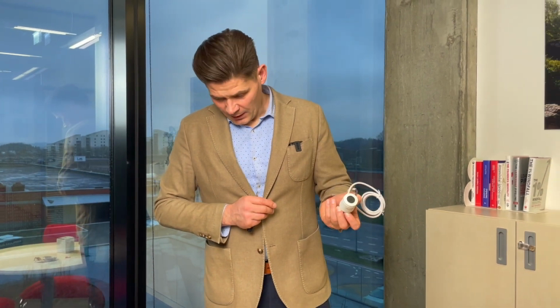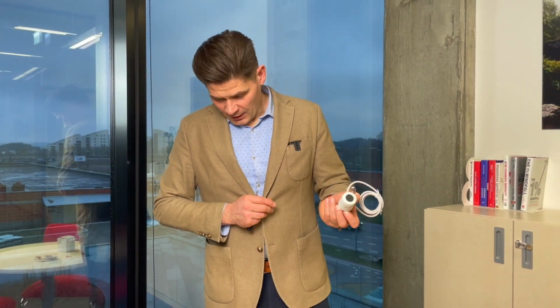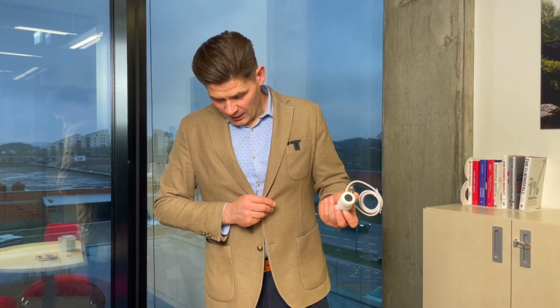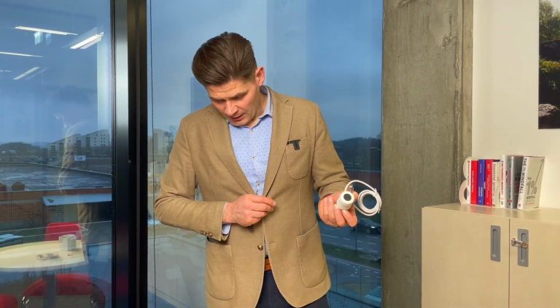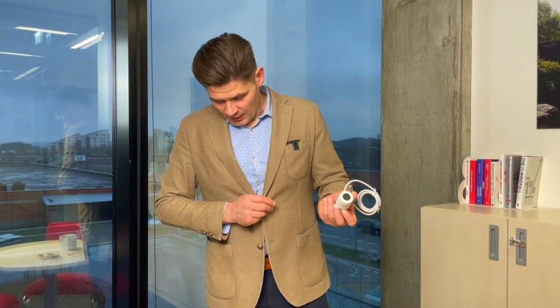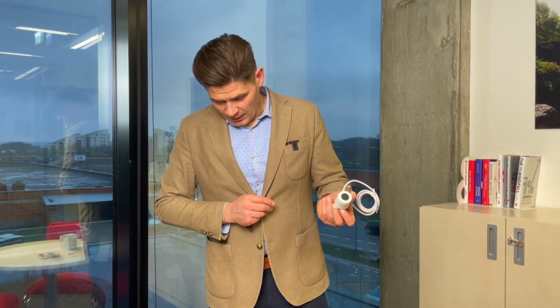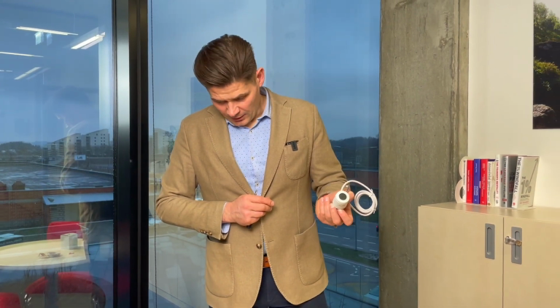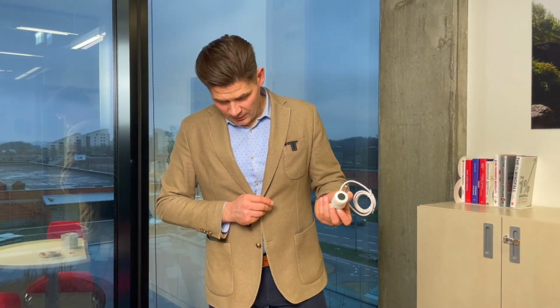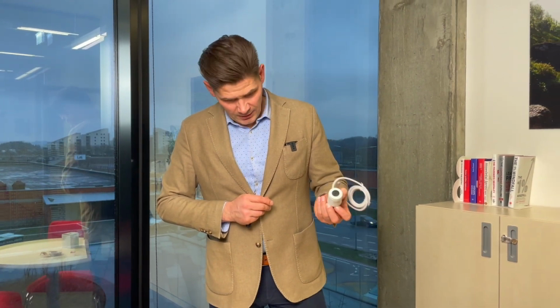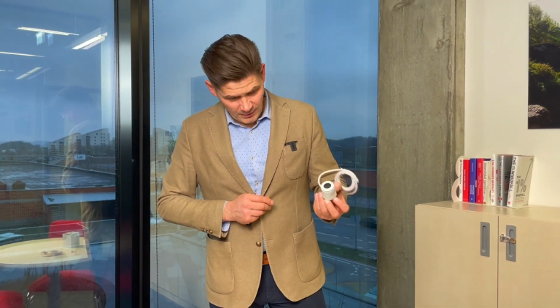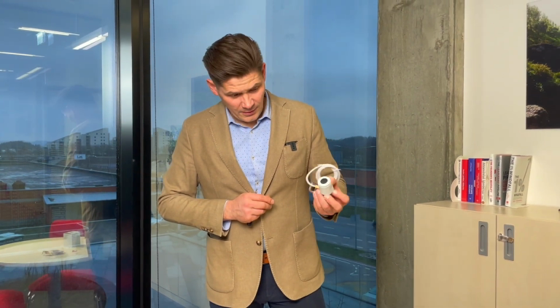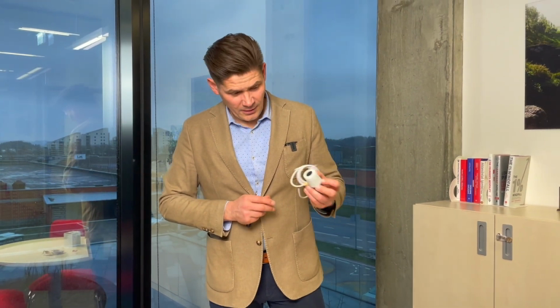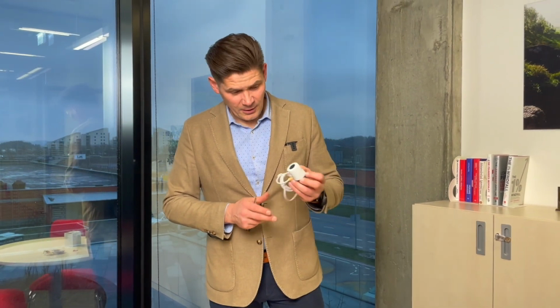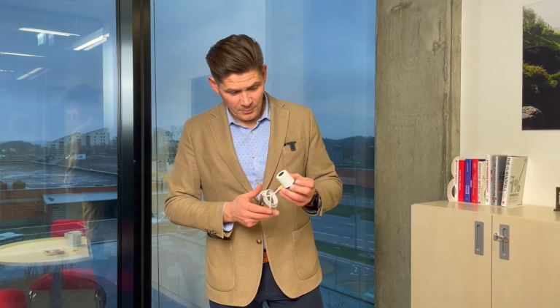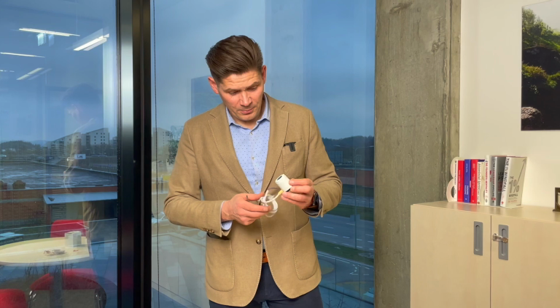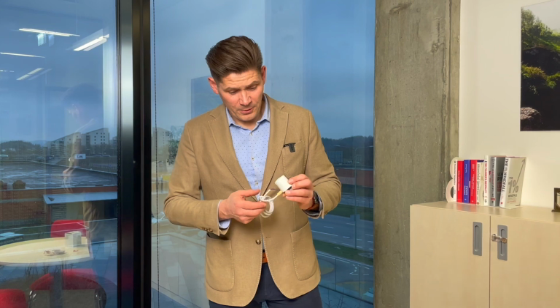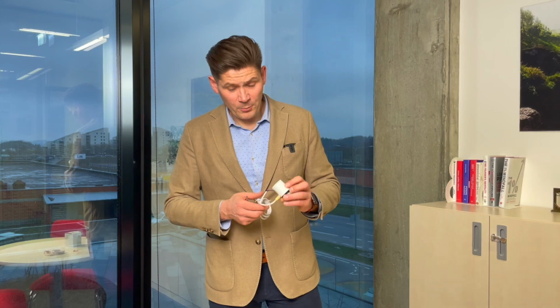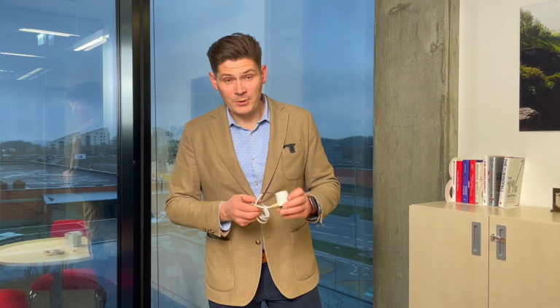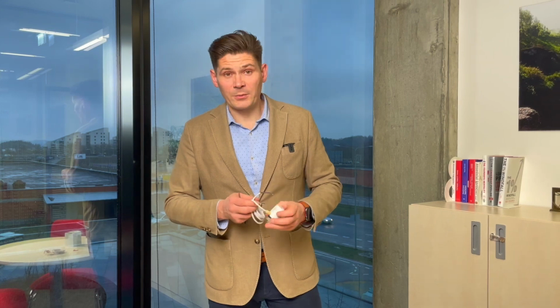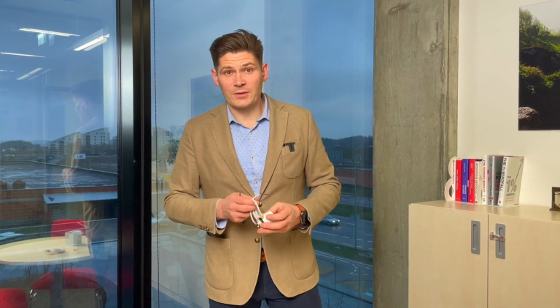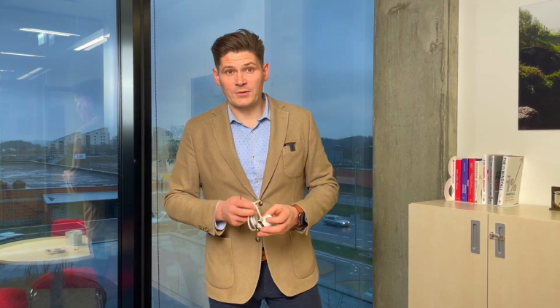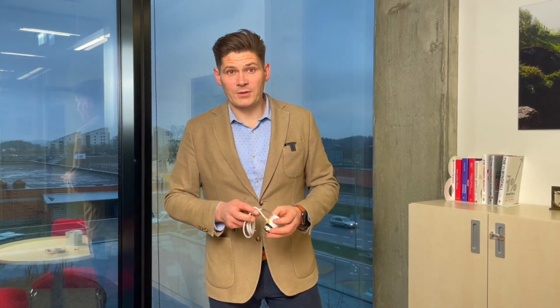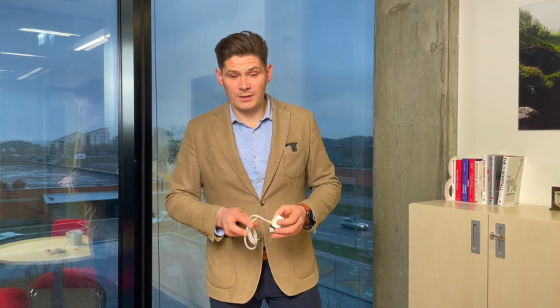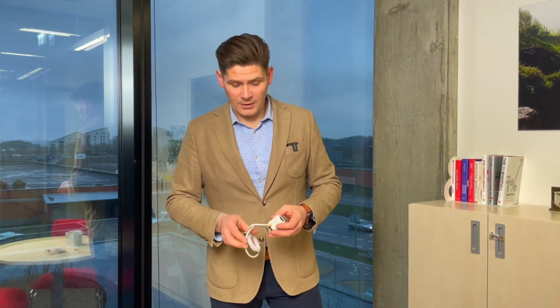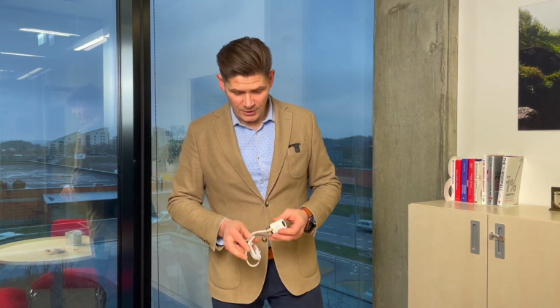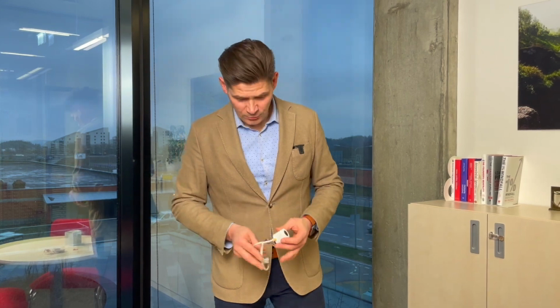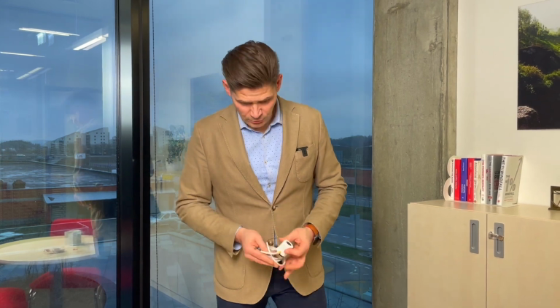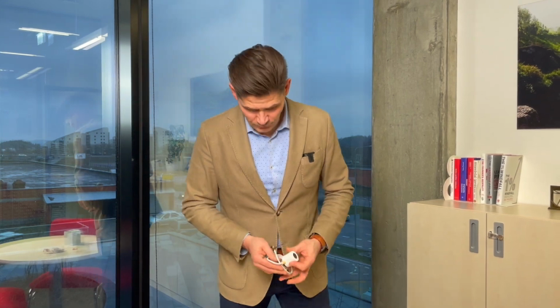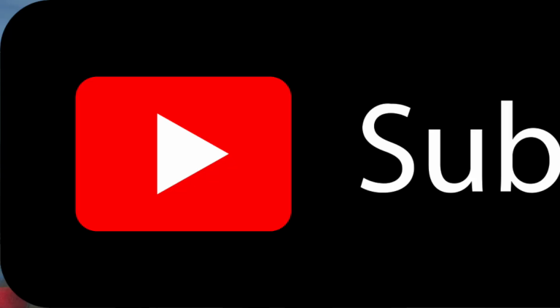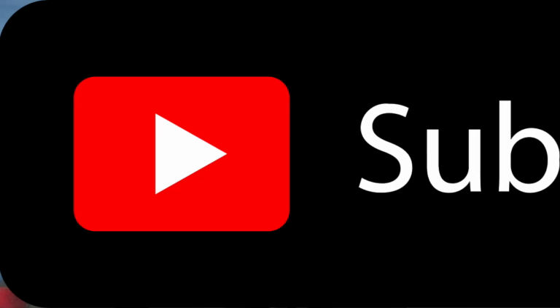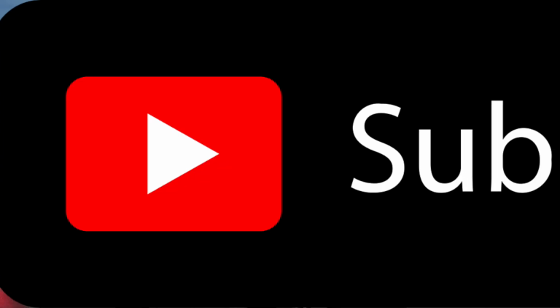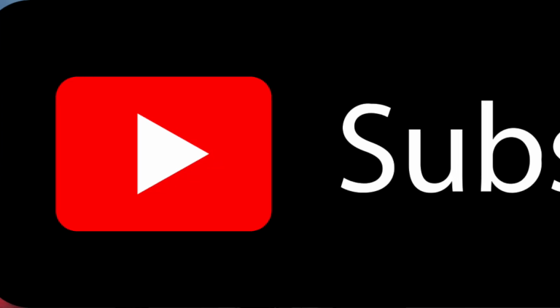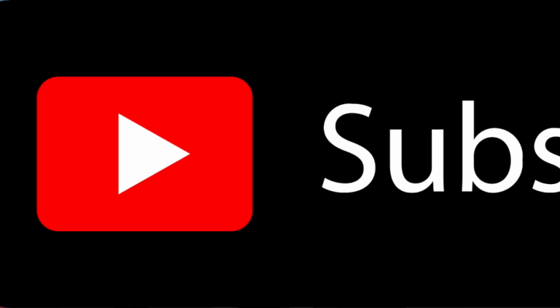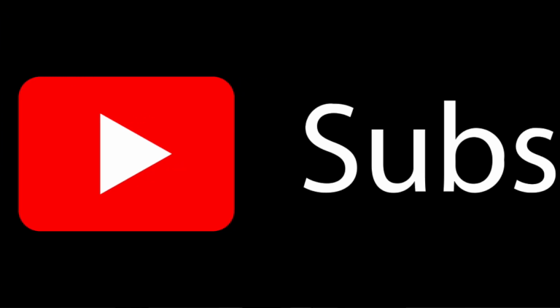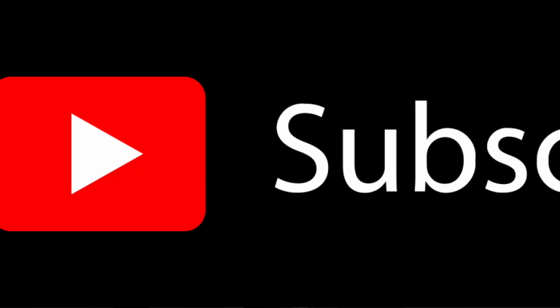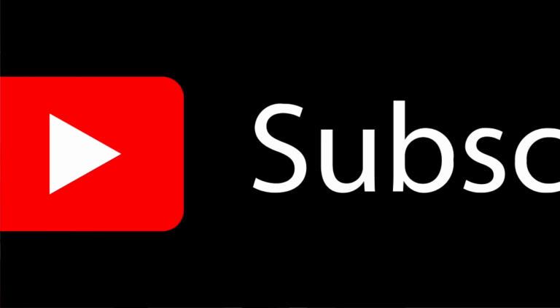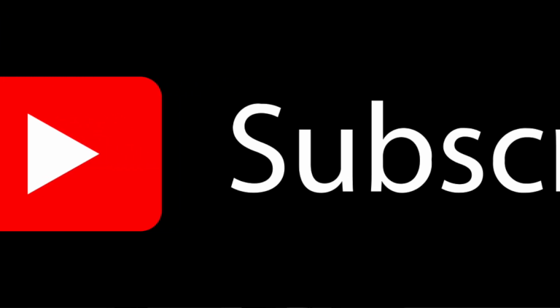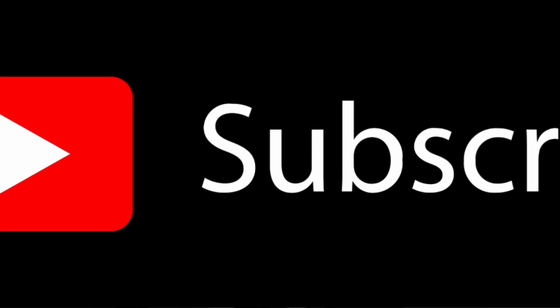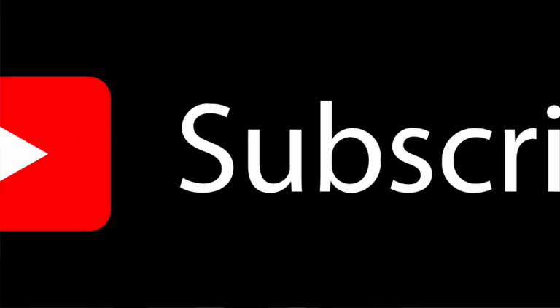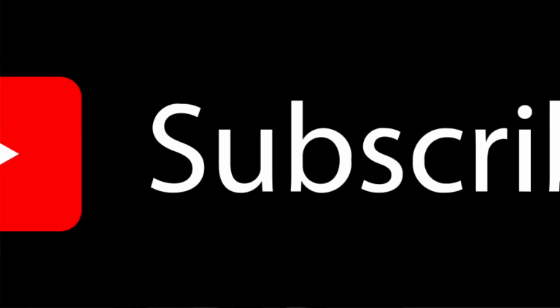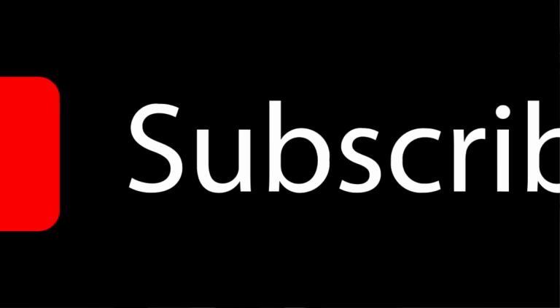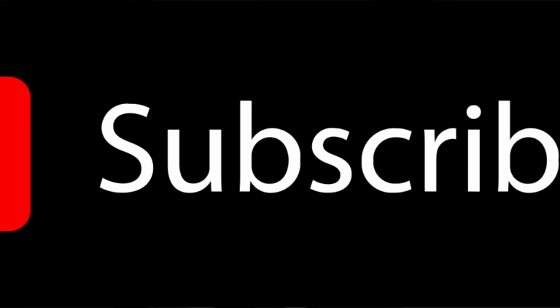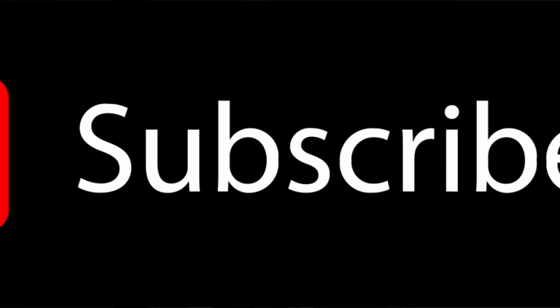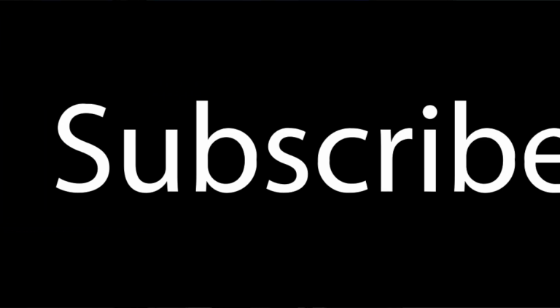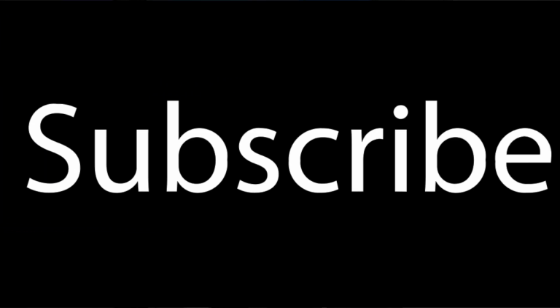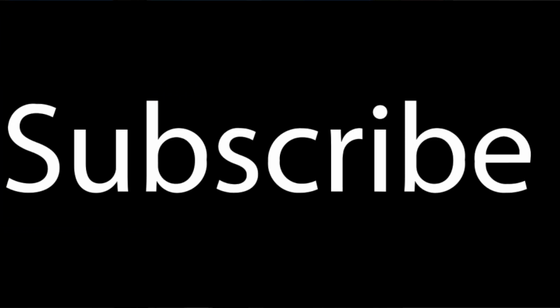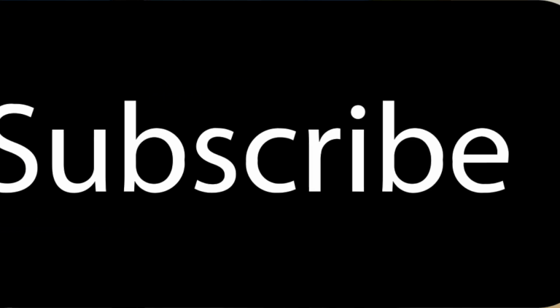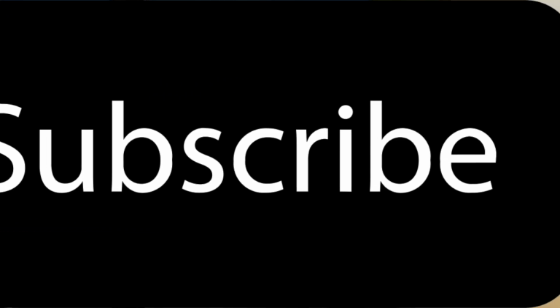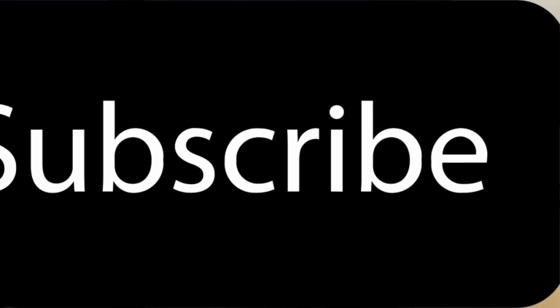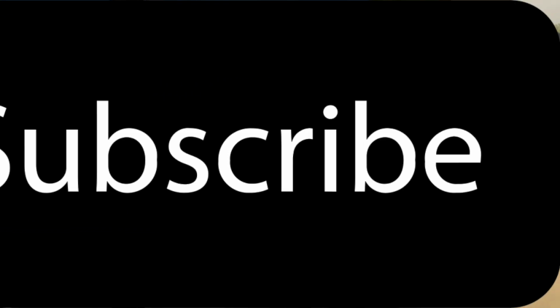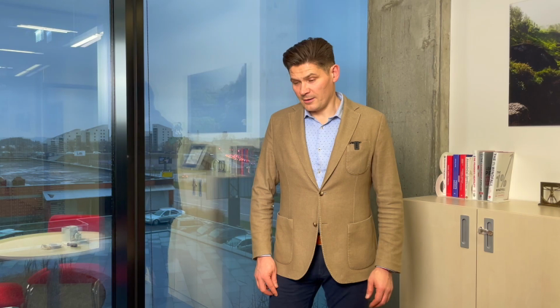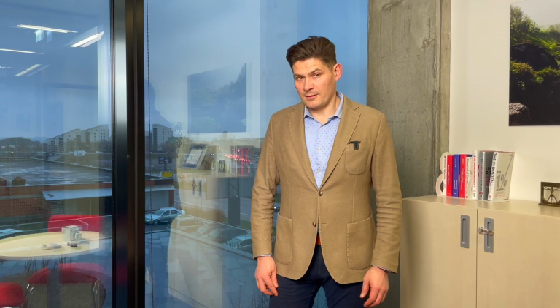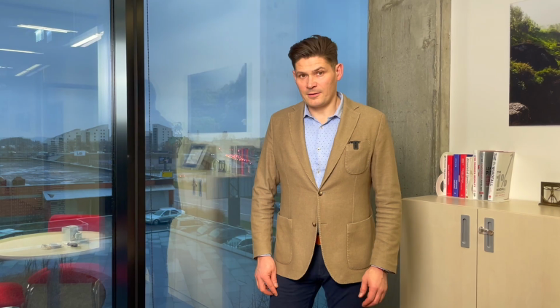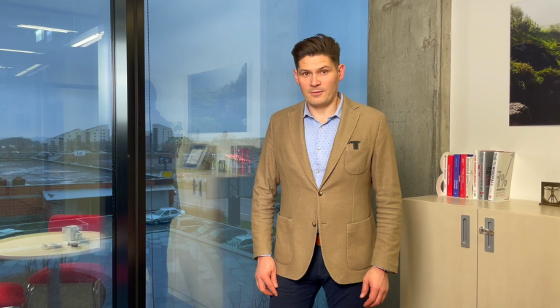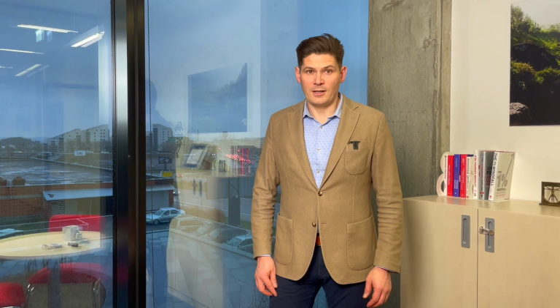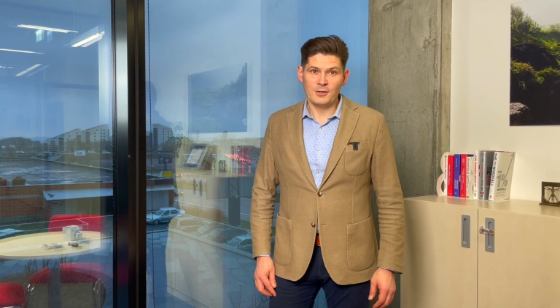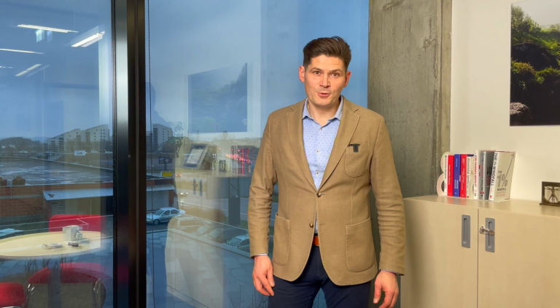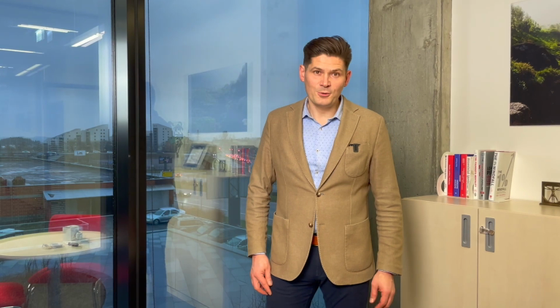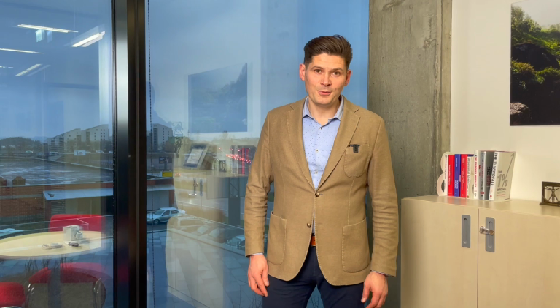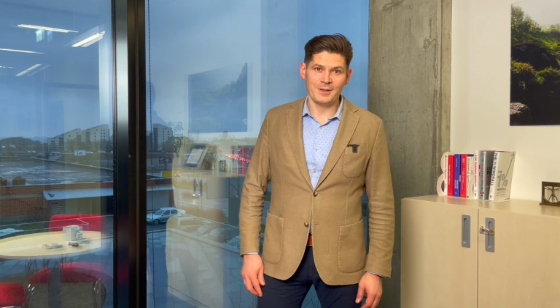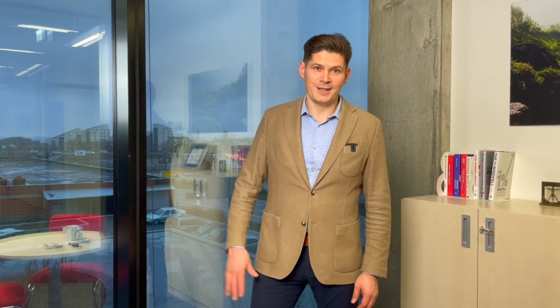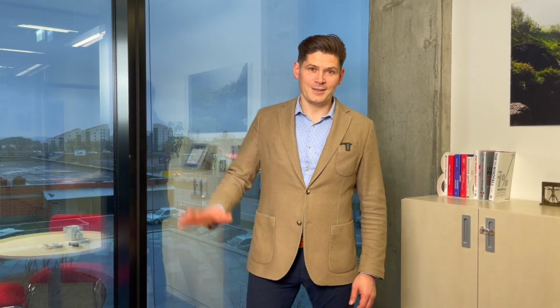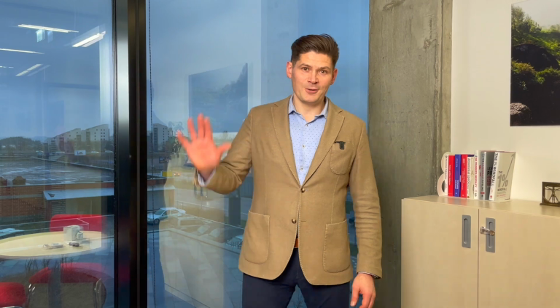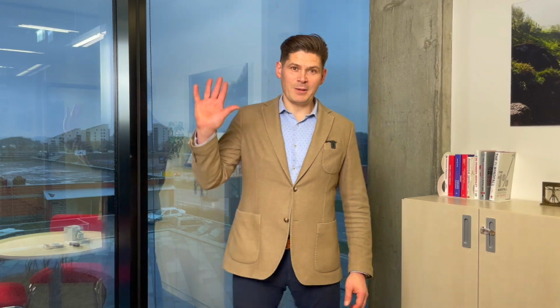Hope it was useful. Don't forget to subscribe. Thank you and goodbye.